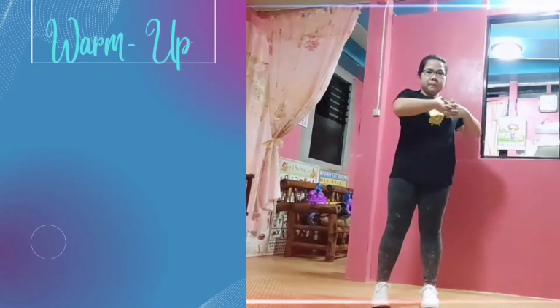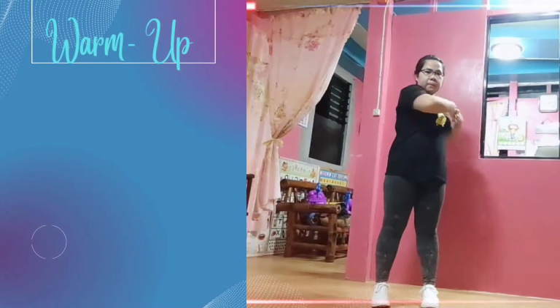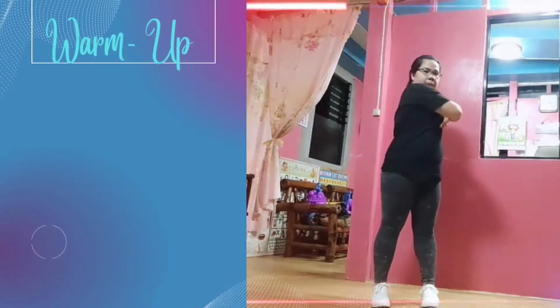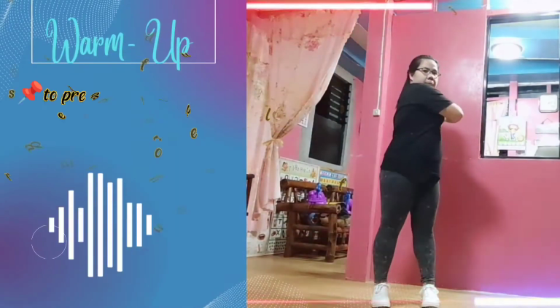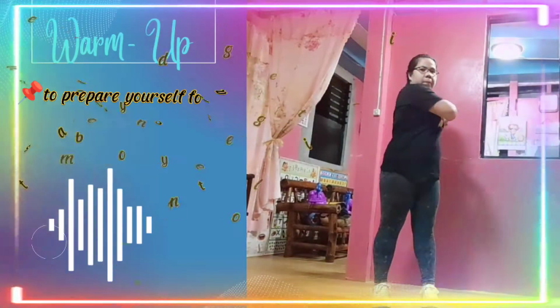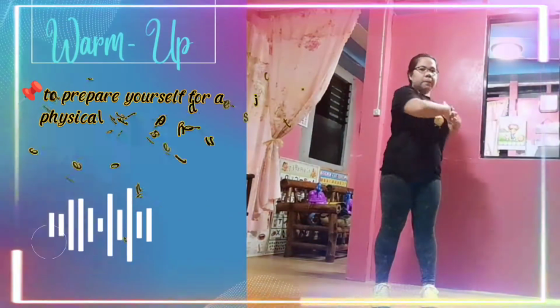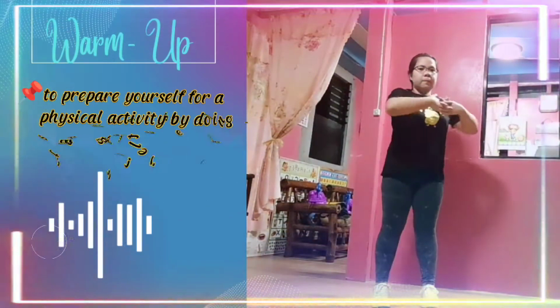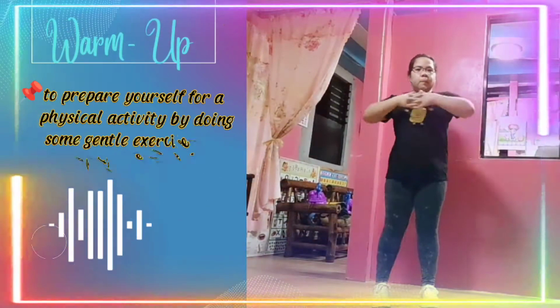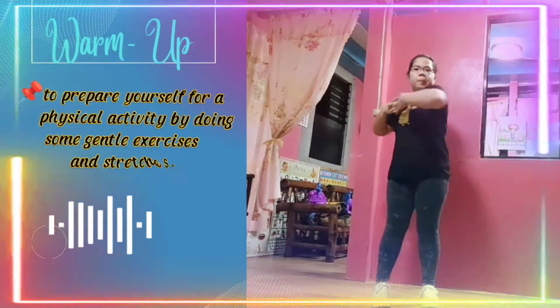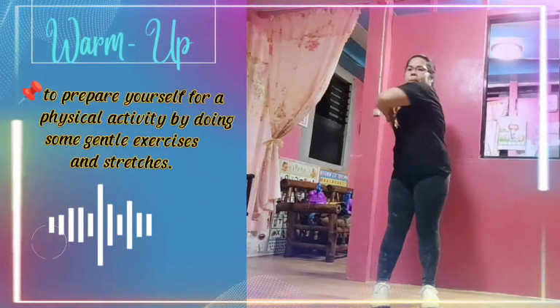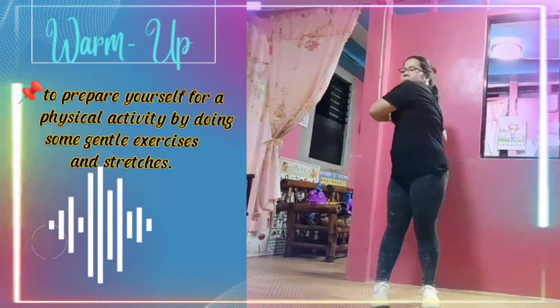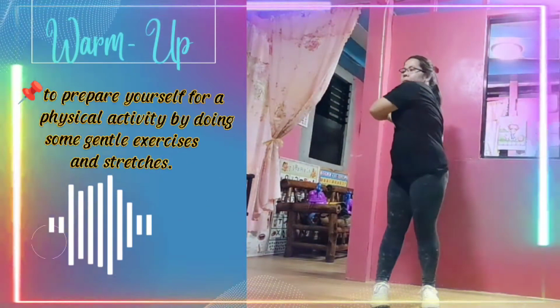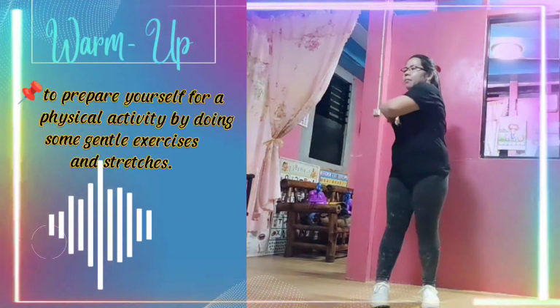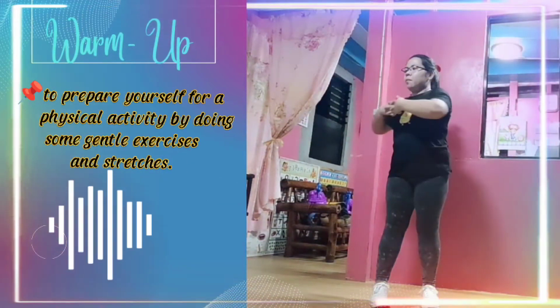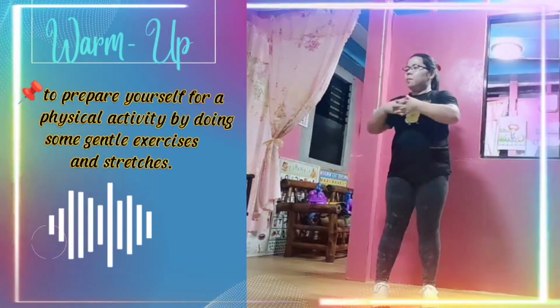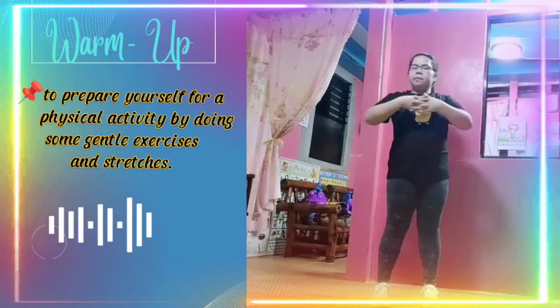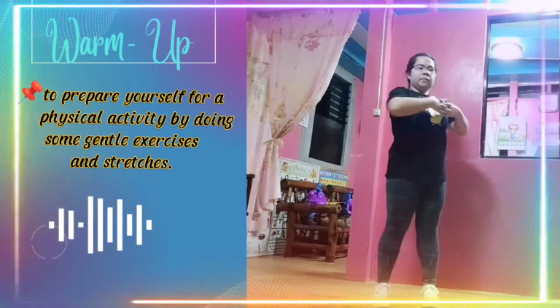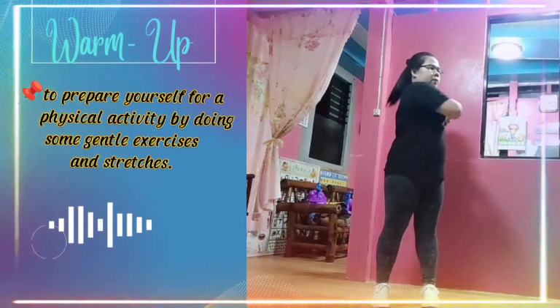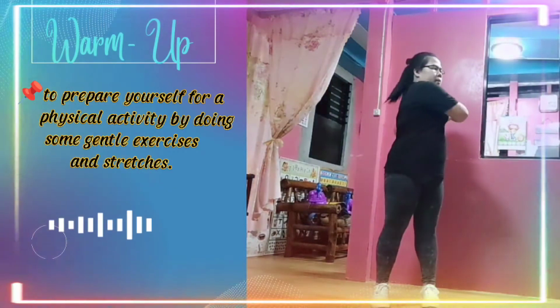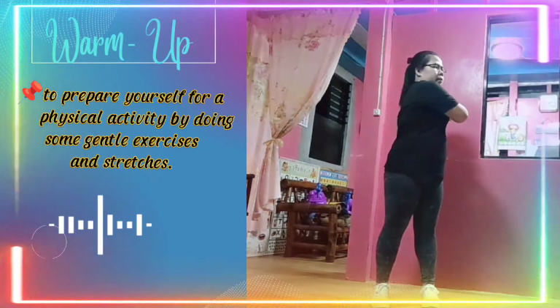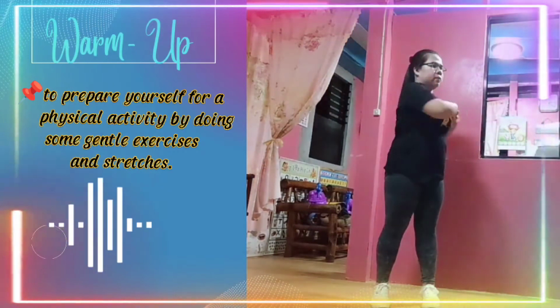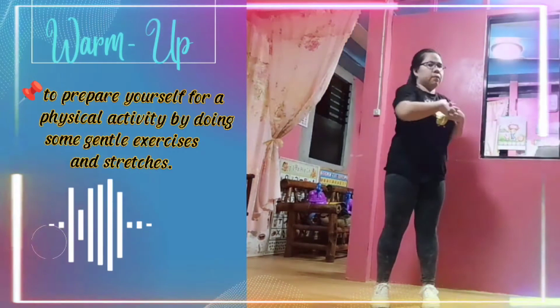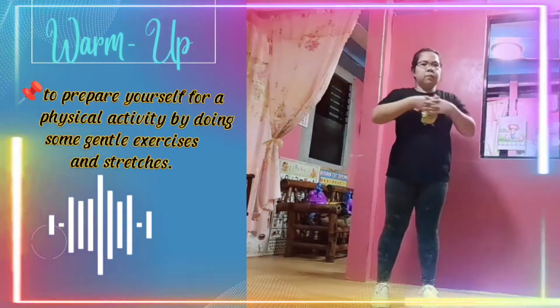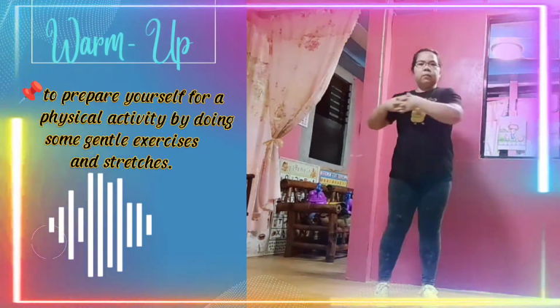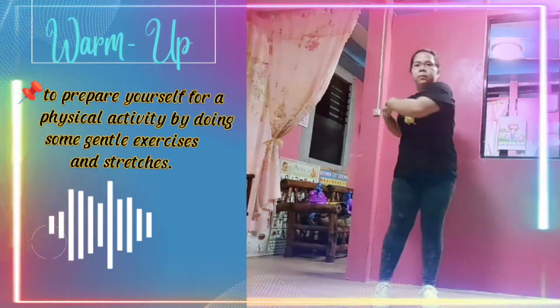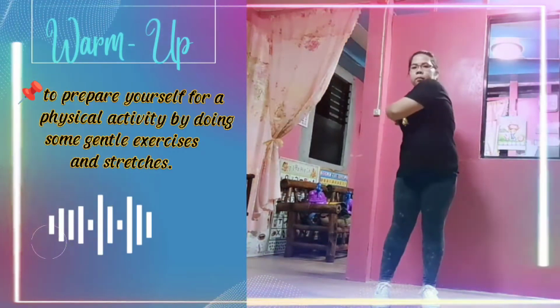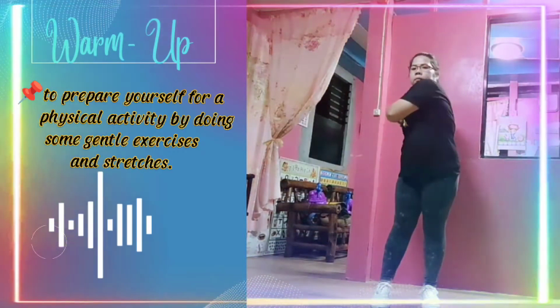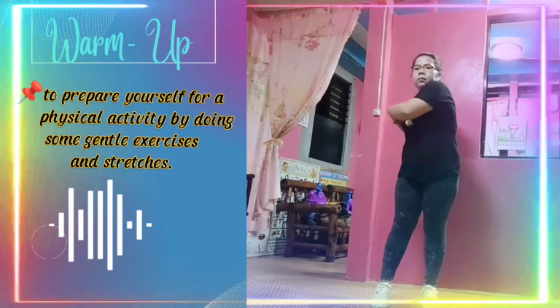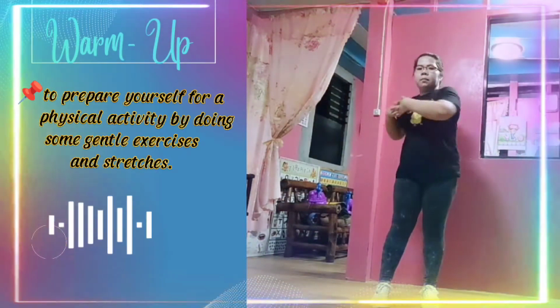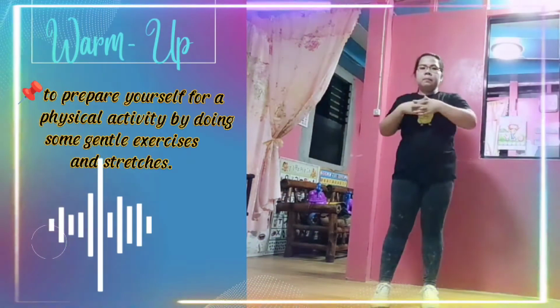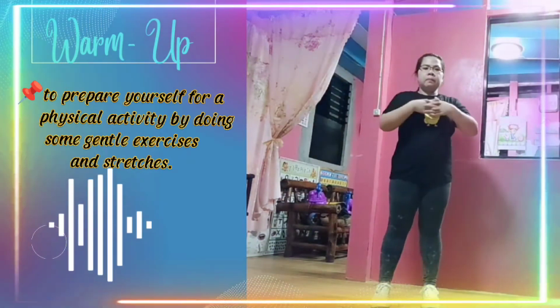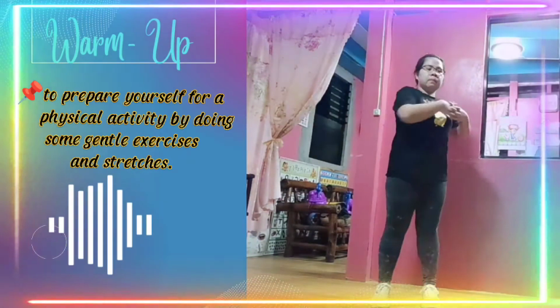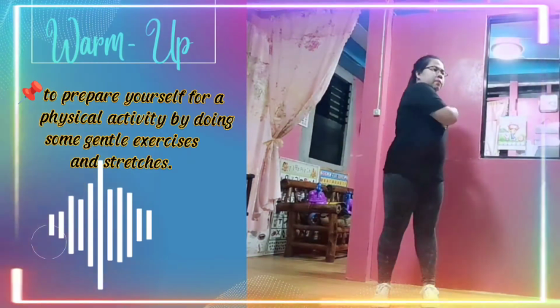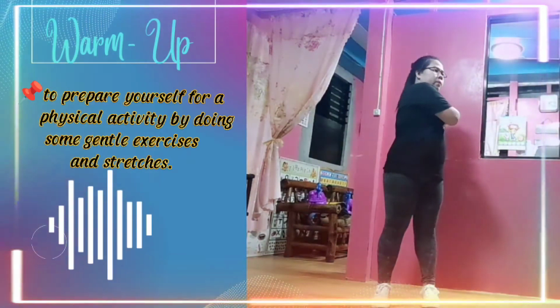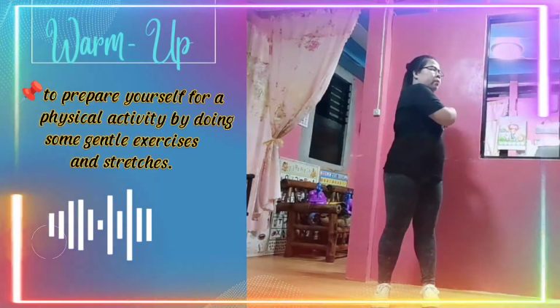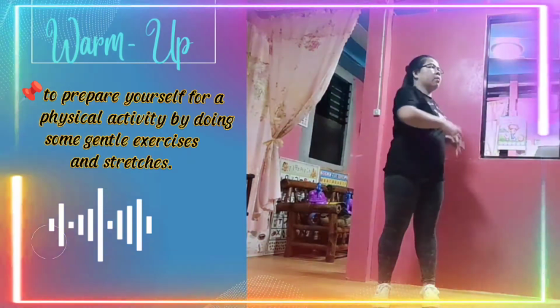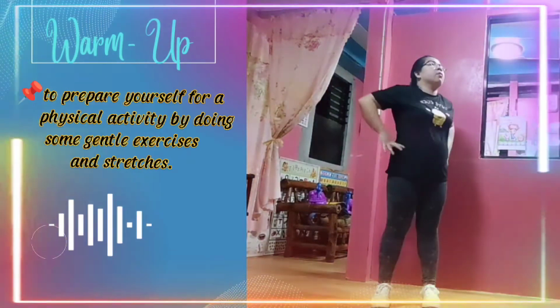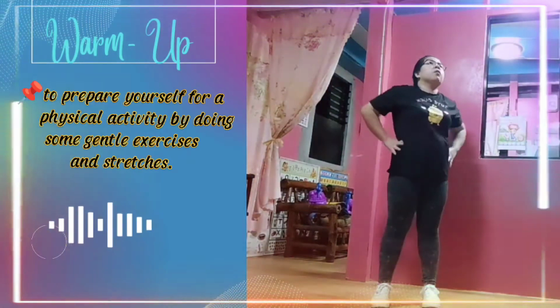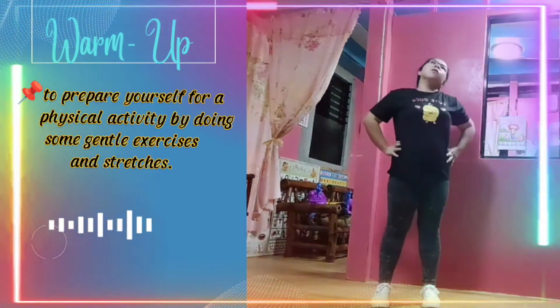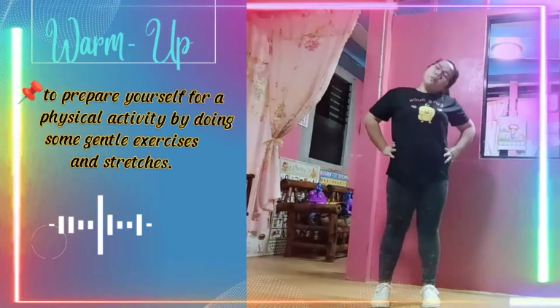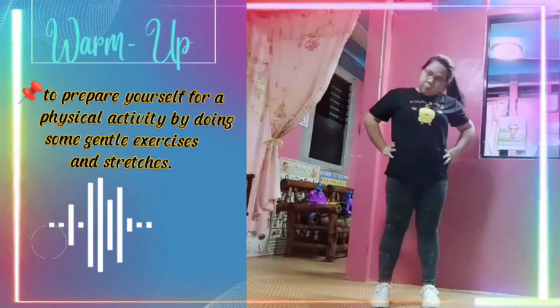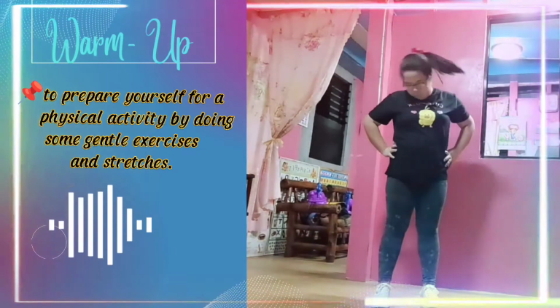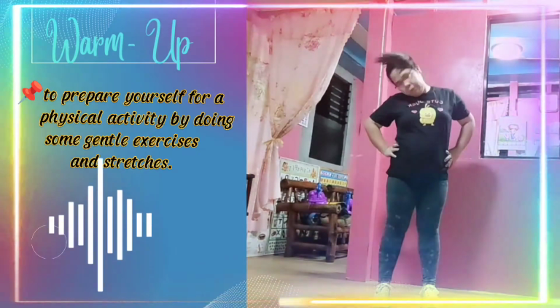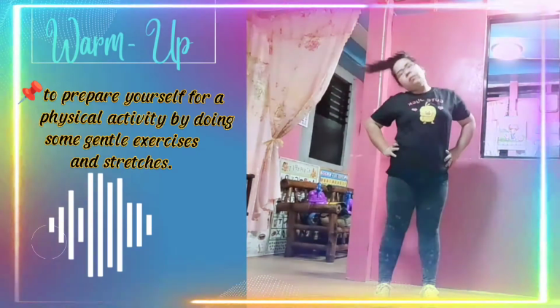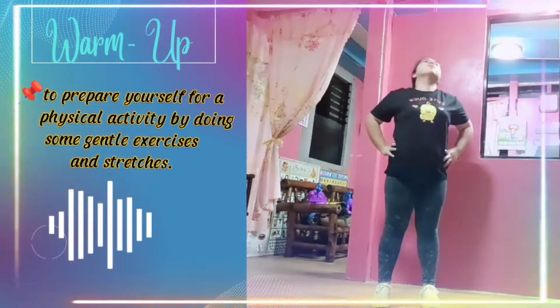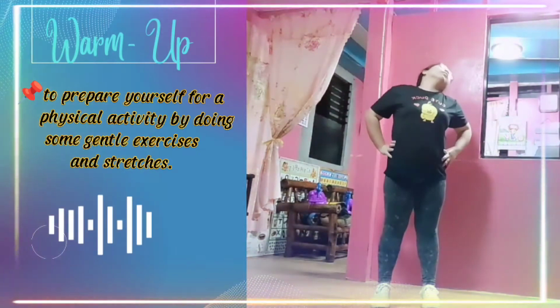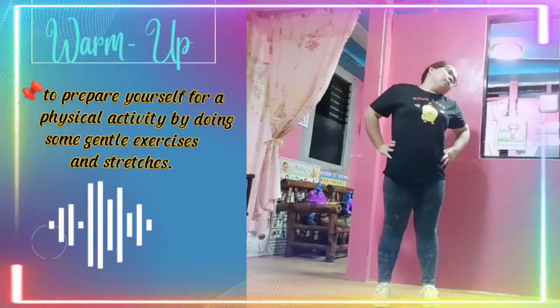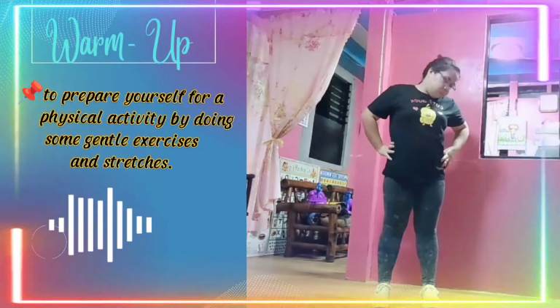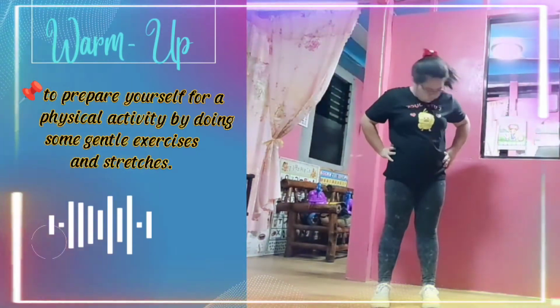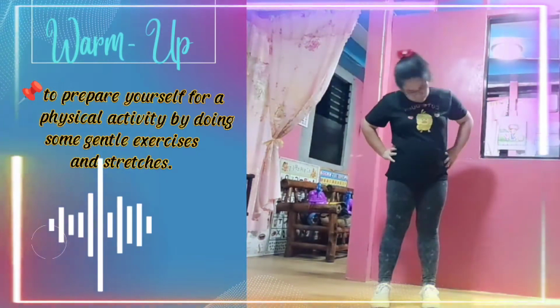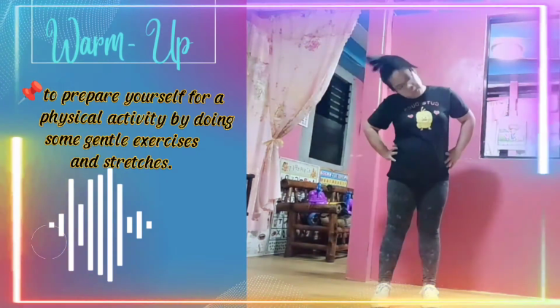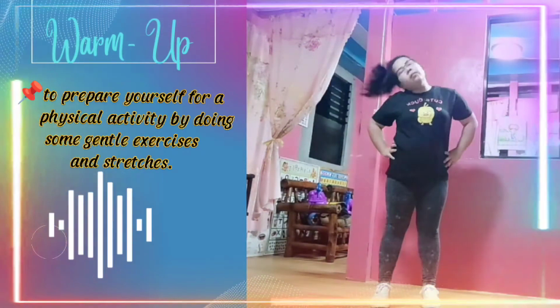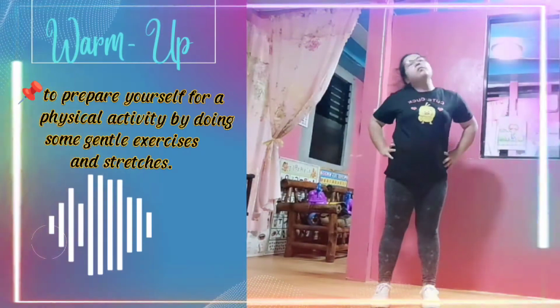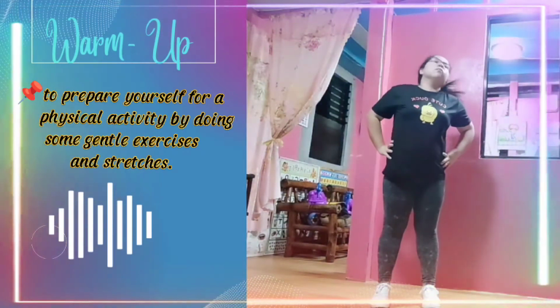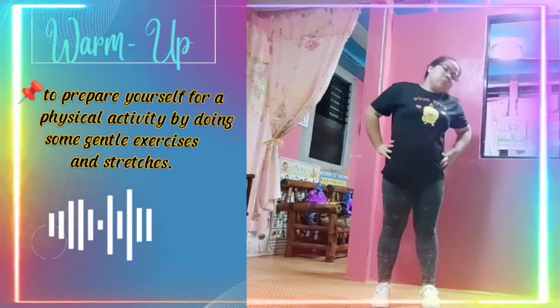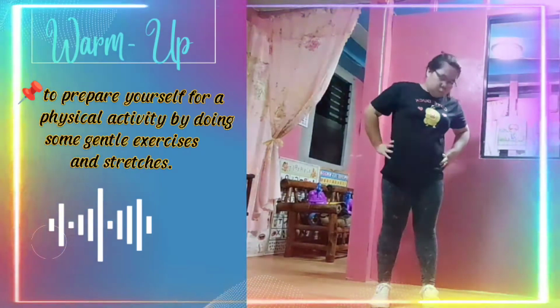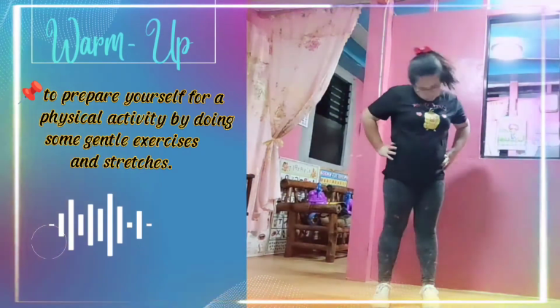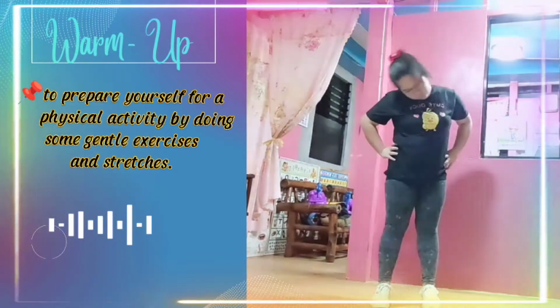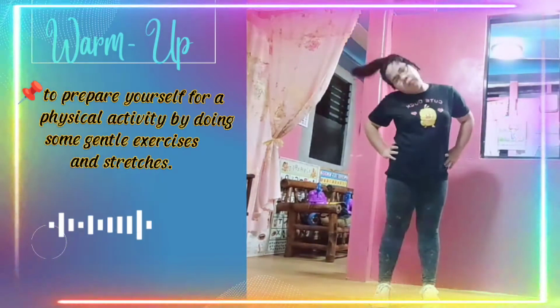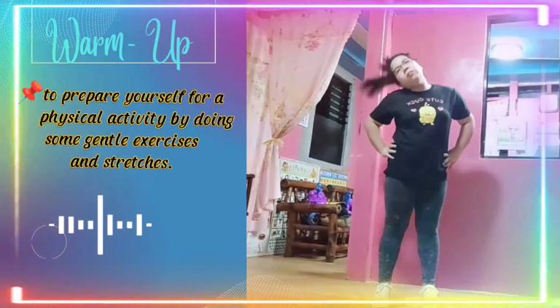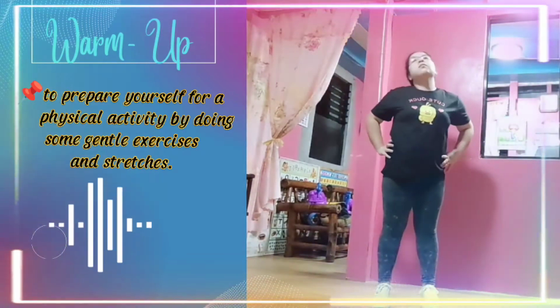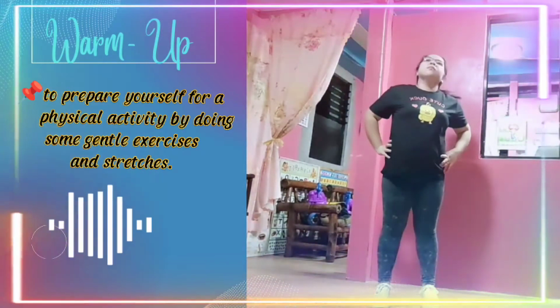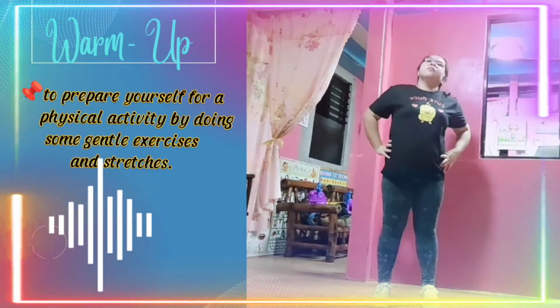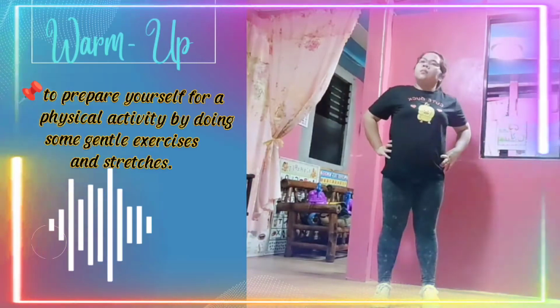Warm up is to prepare yourself for a physical activity by doing some gentle exercises and stretches.